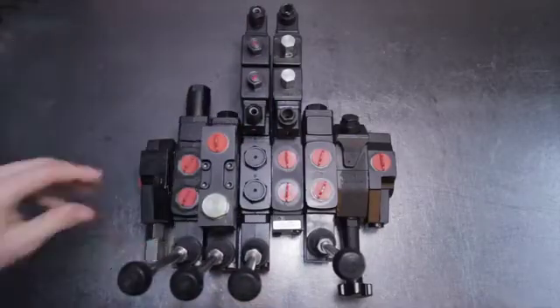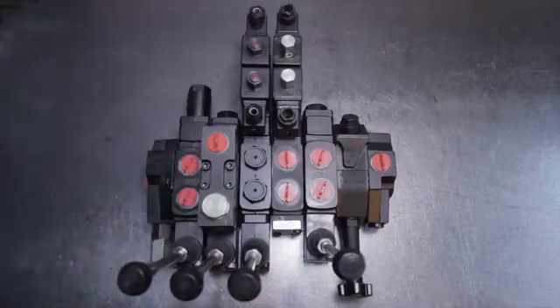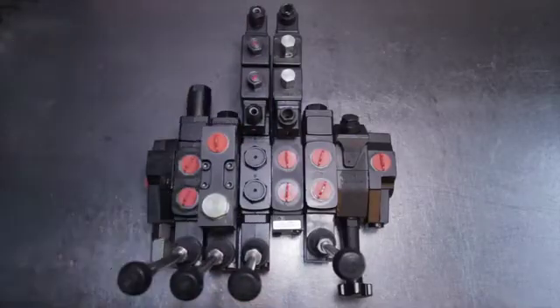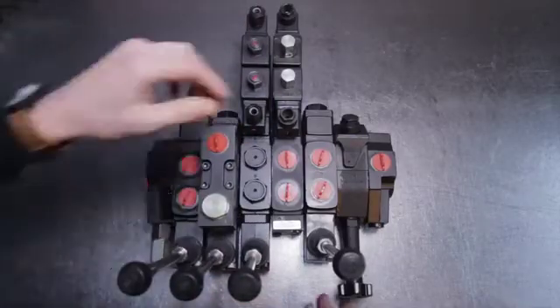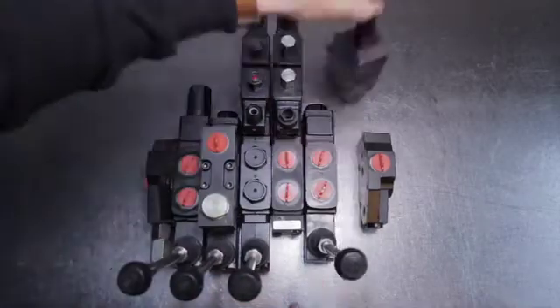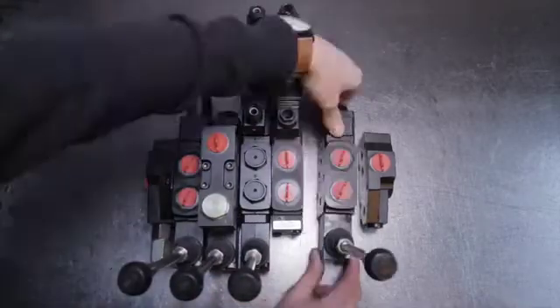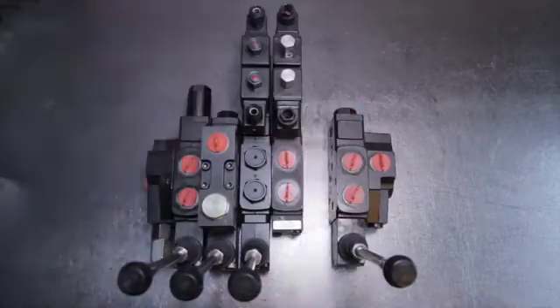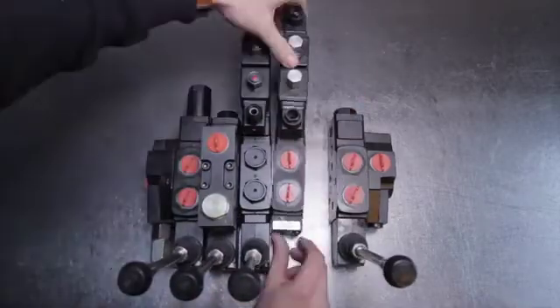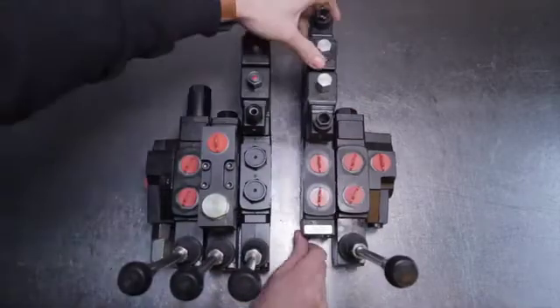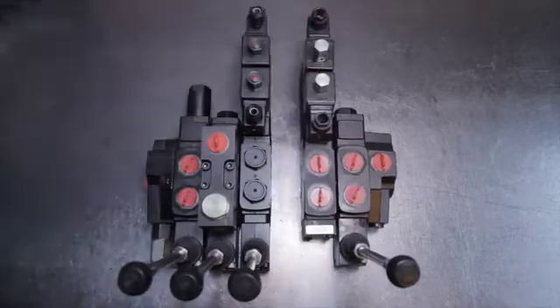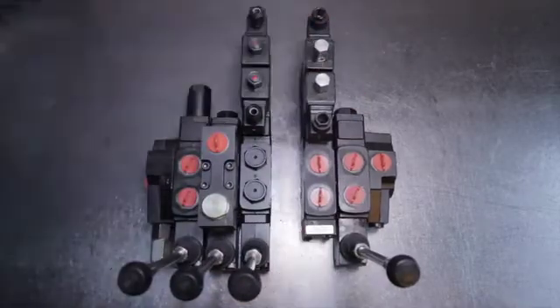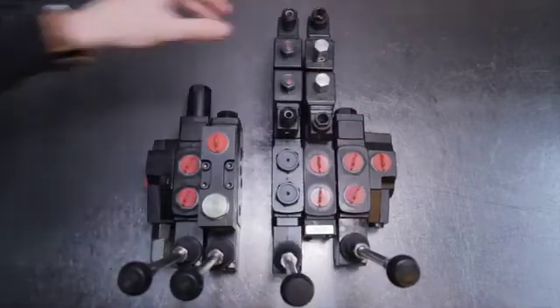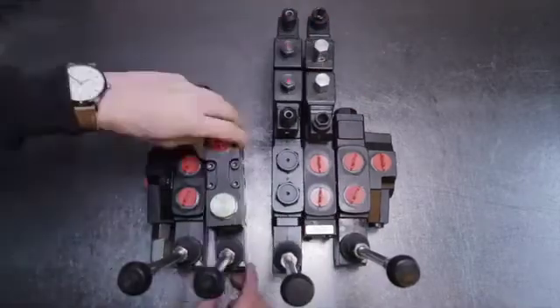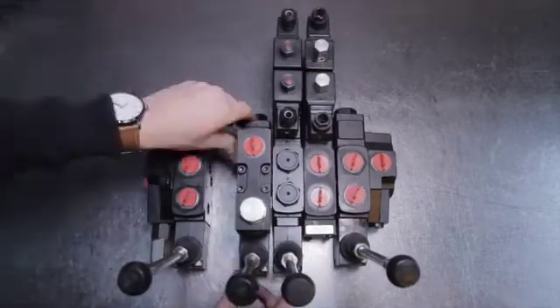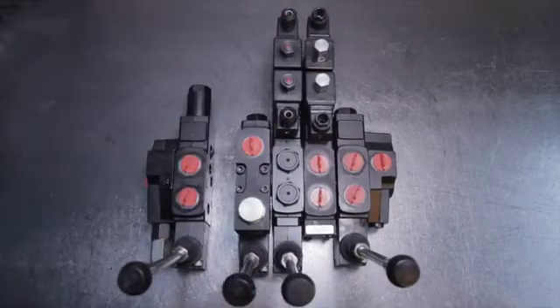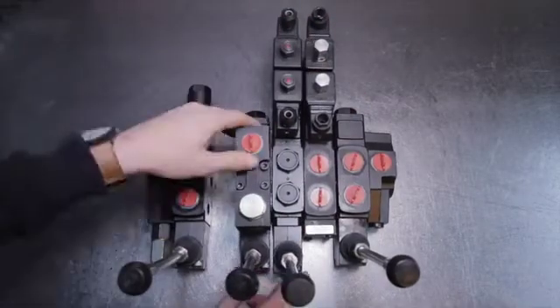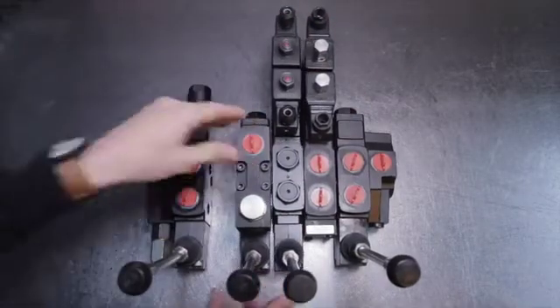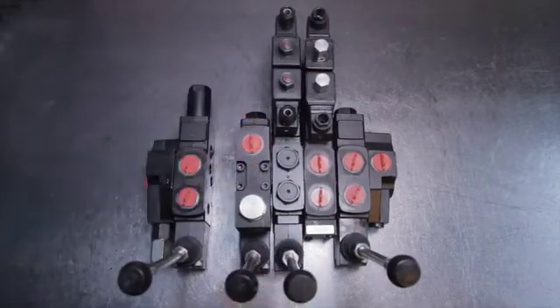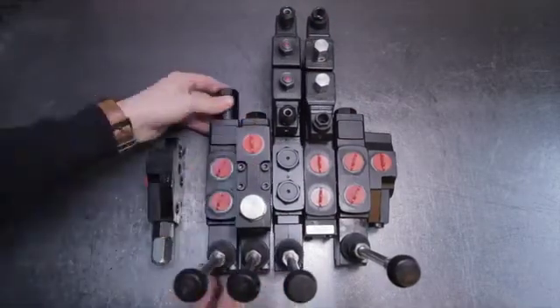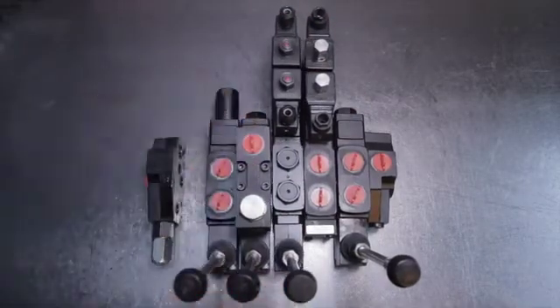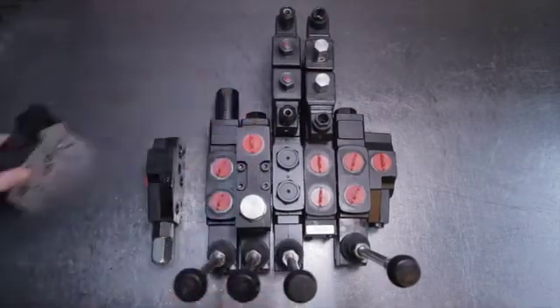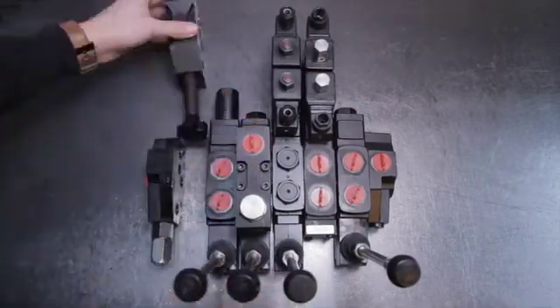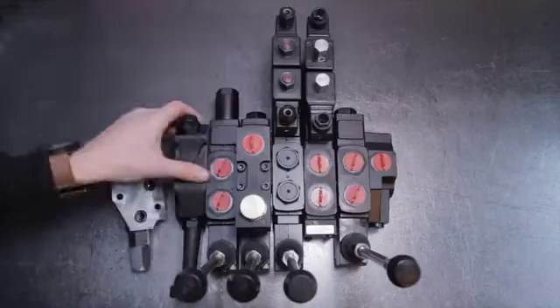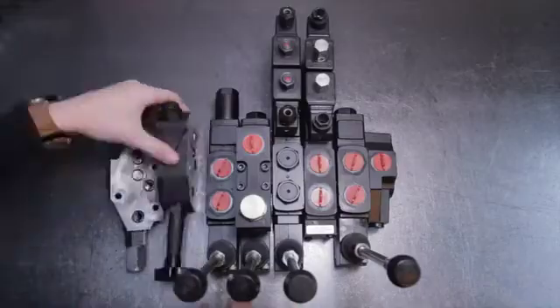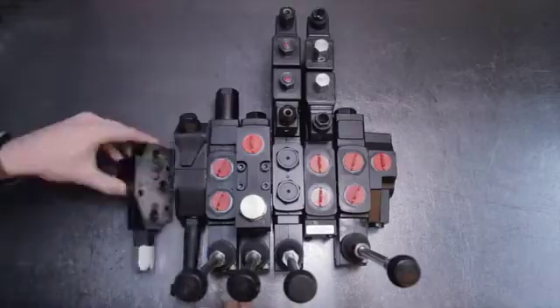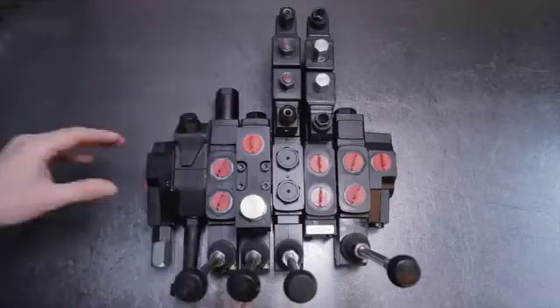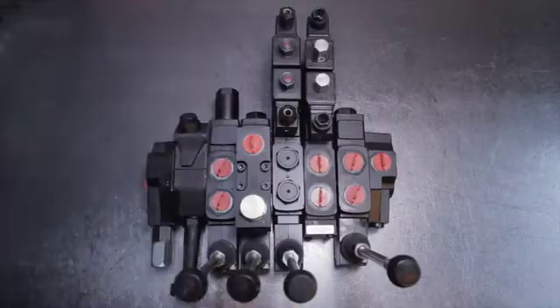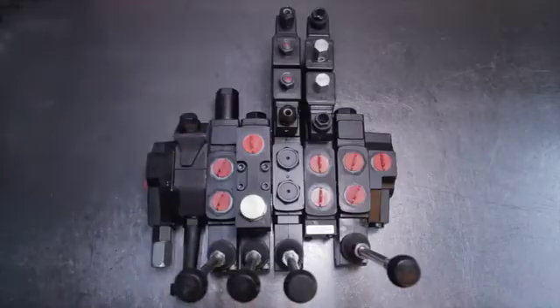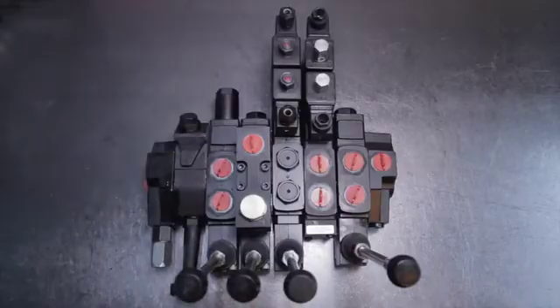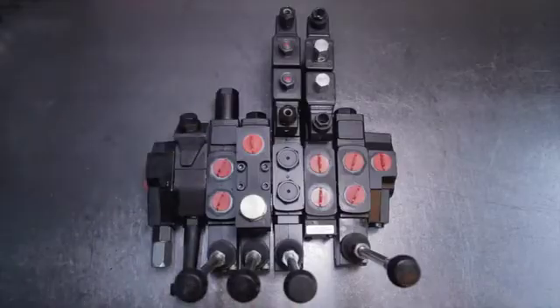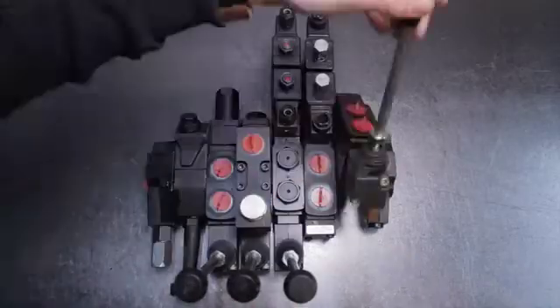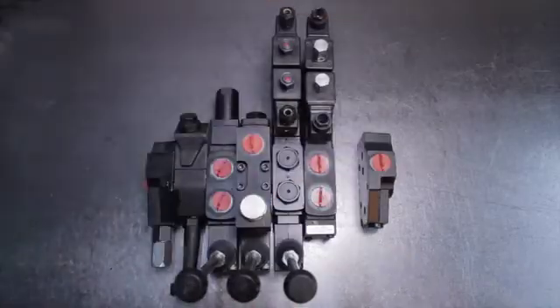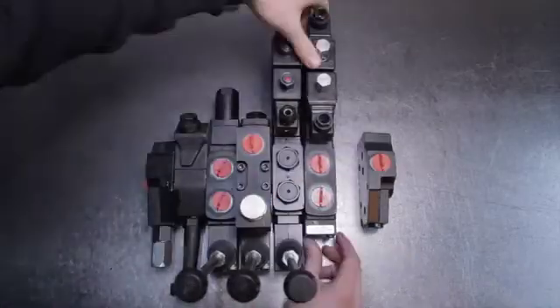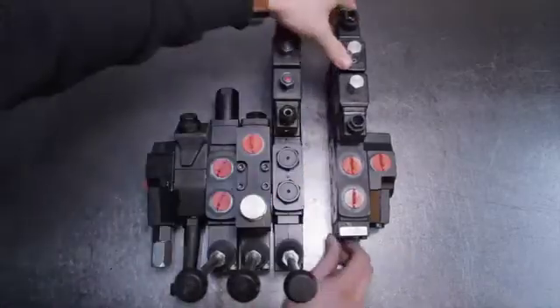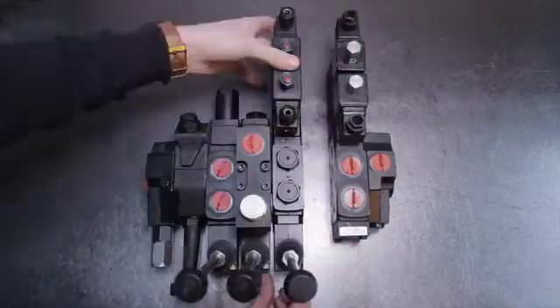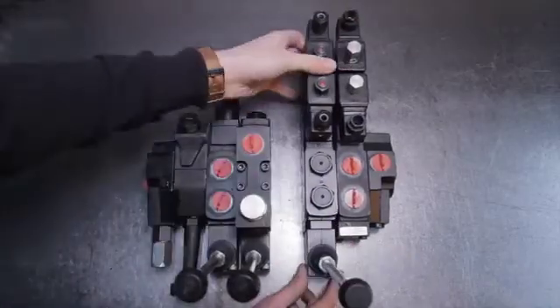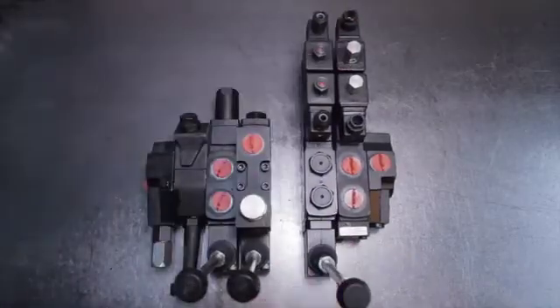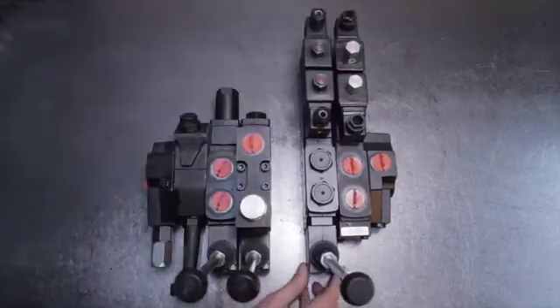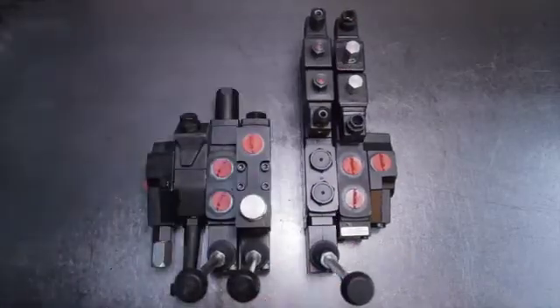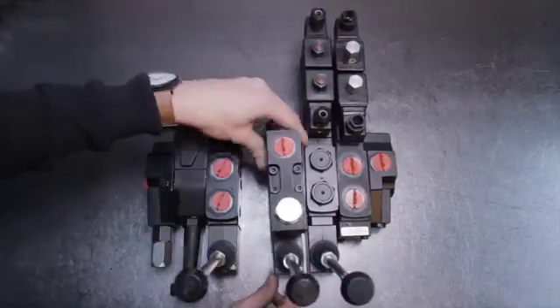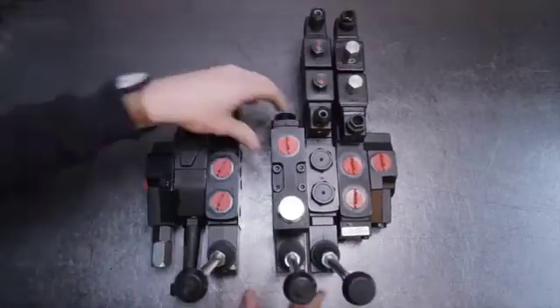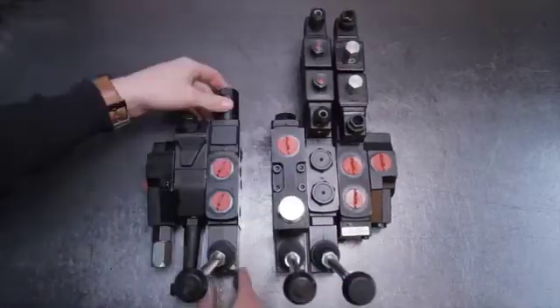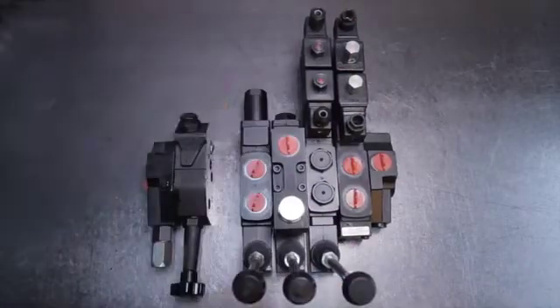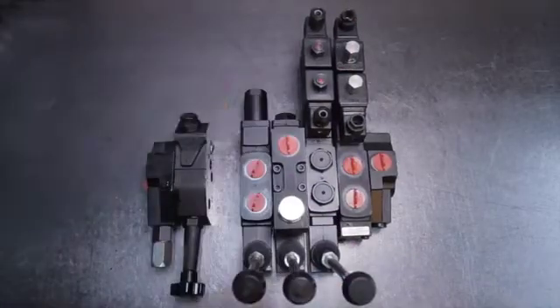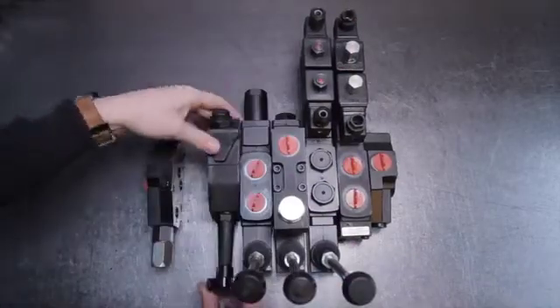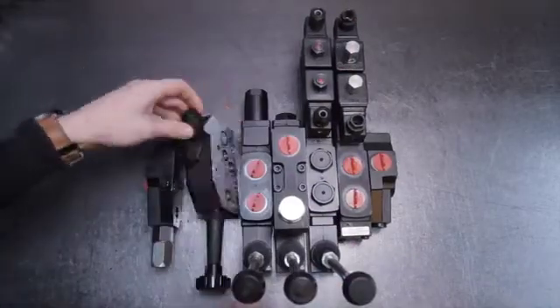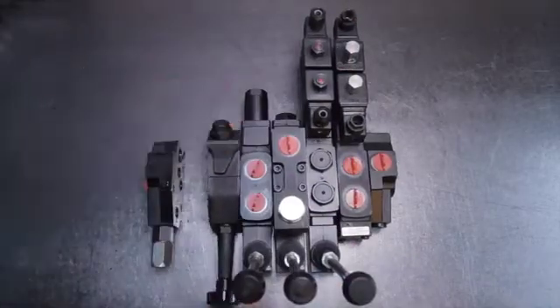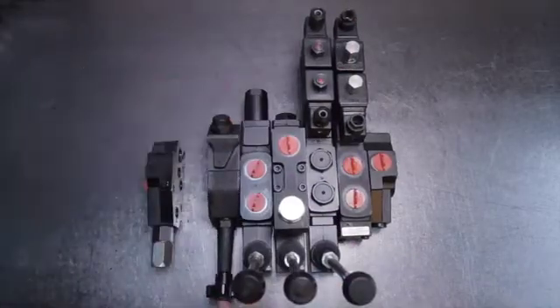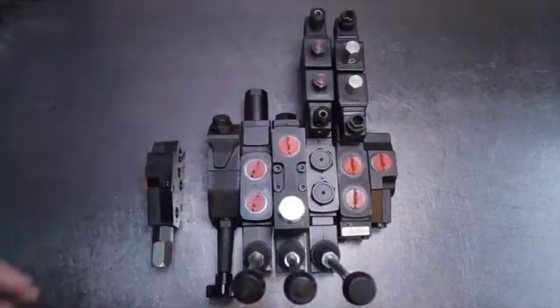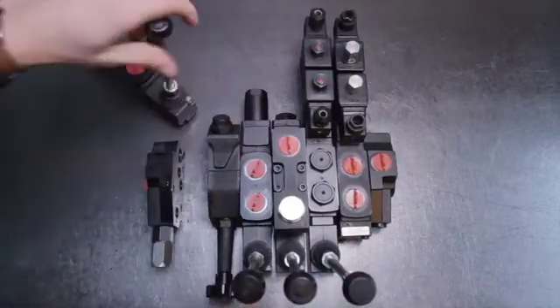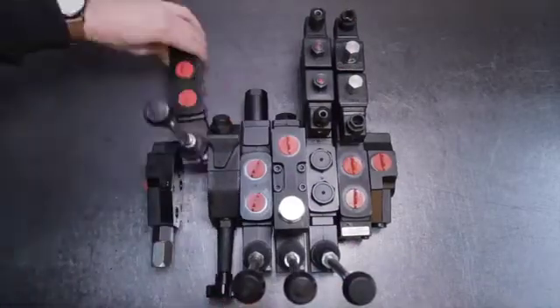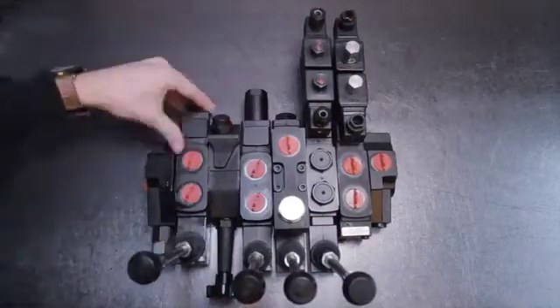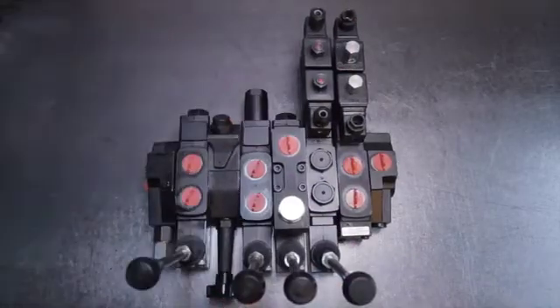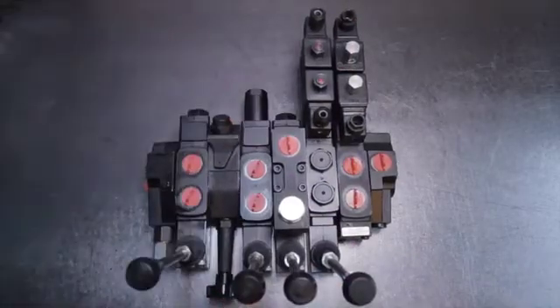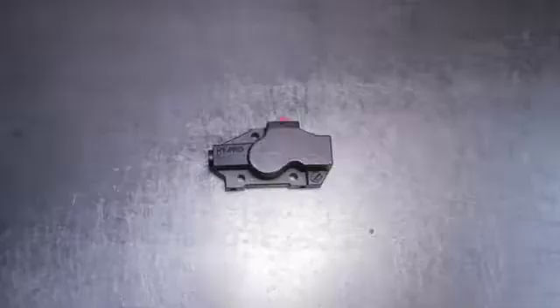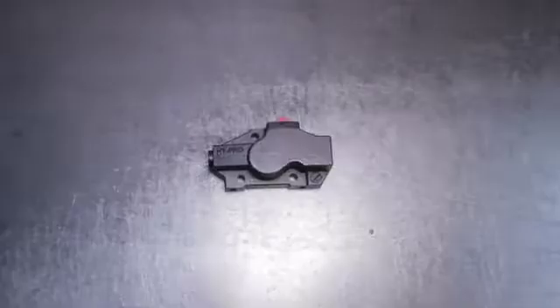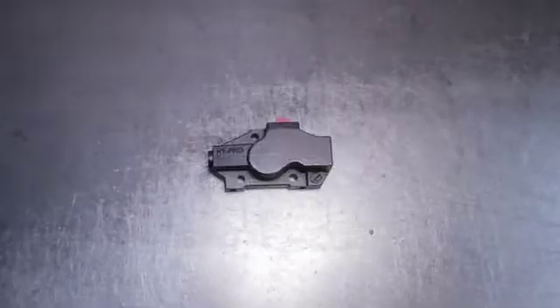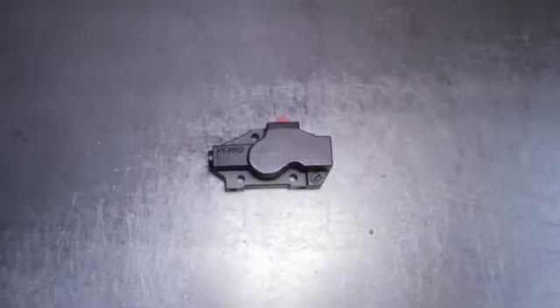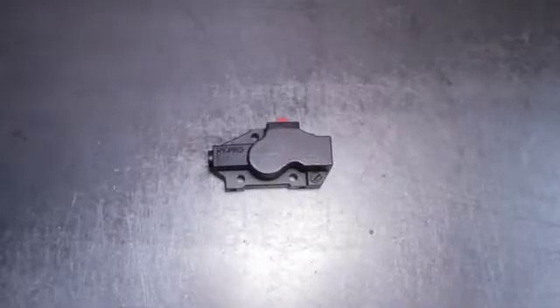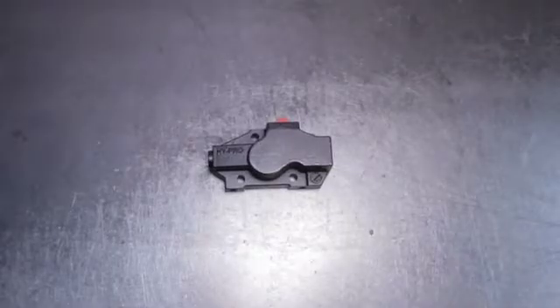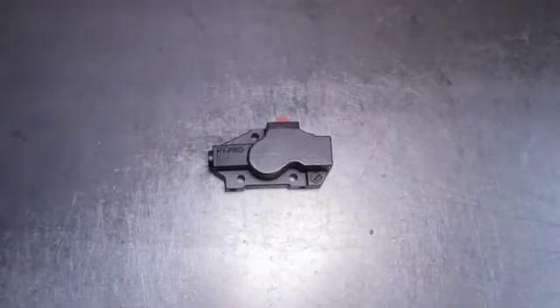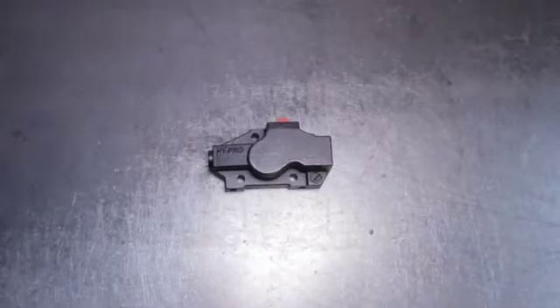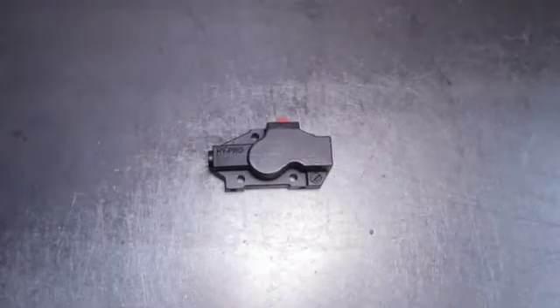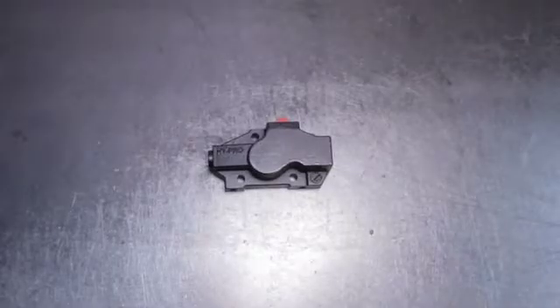Each assembly can incorporate flow control, flow divider, anti-cavitation, and service line relief, amongst other ancillary valve options.